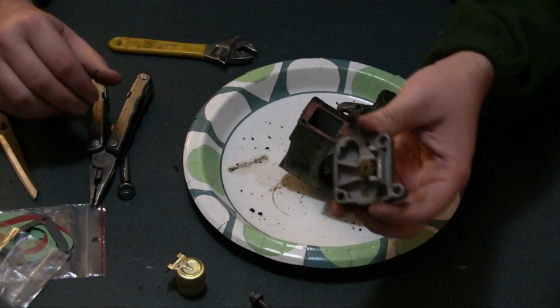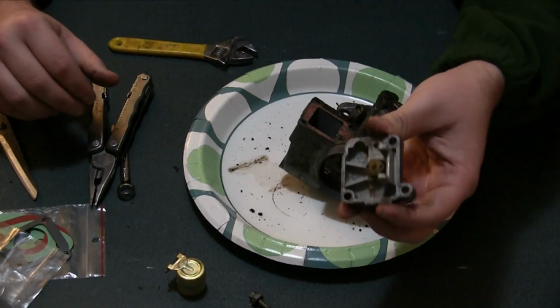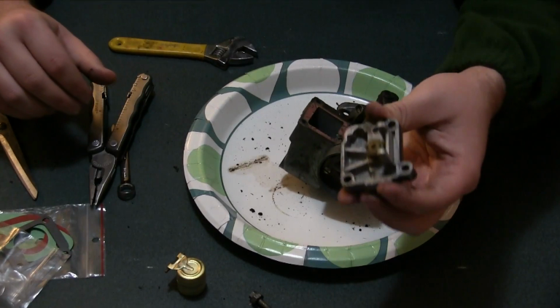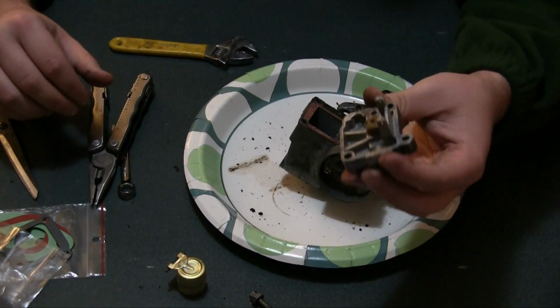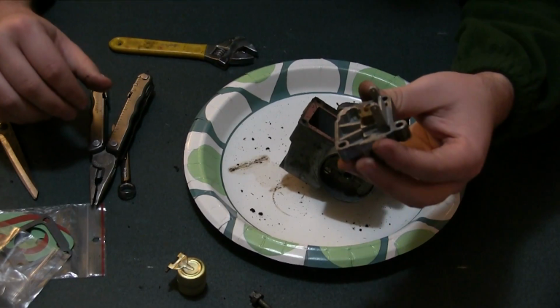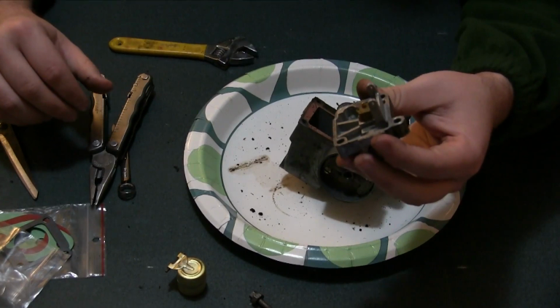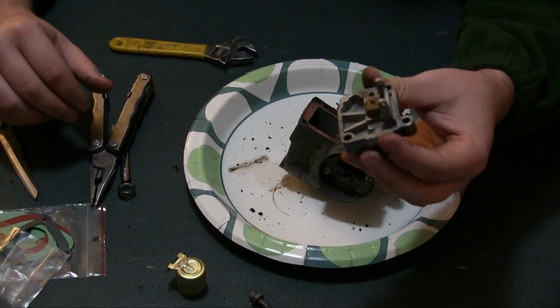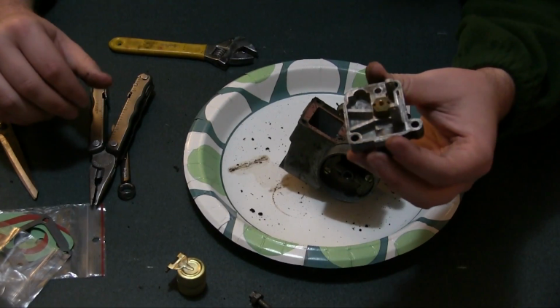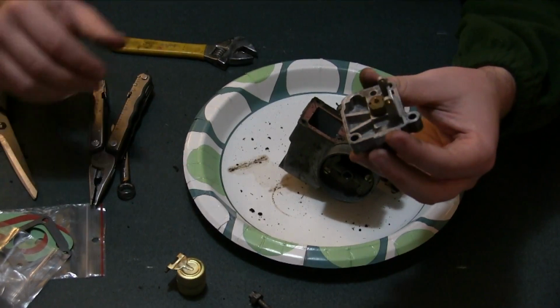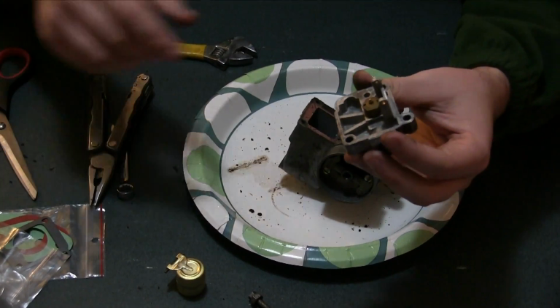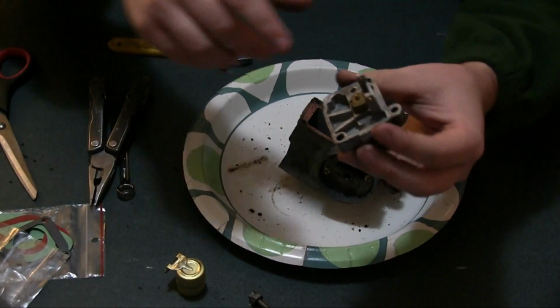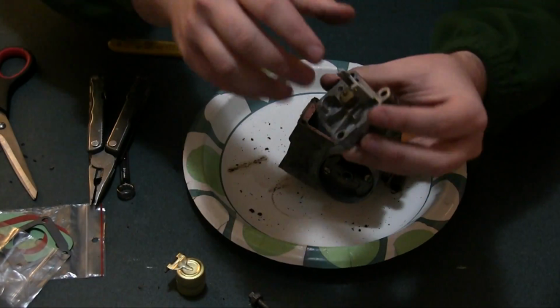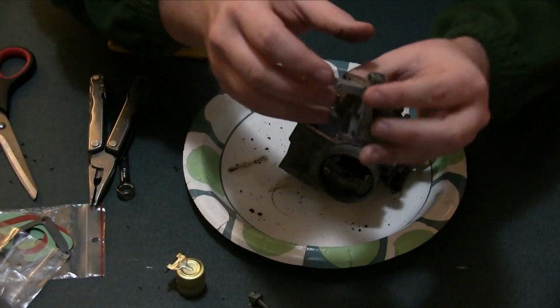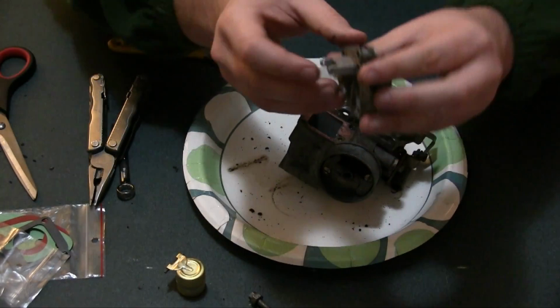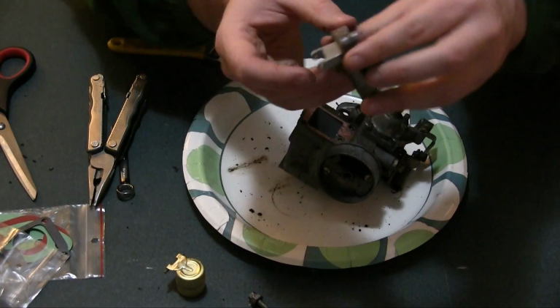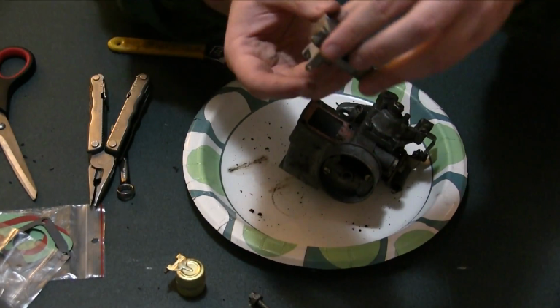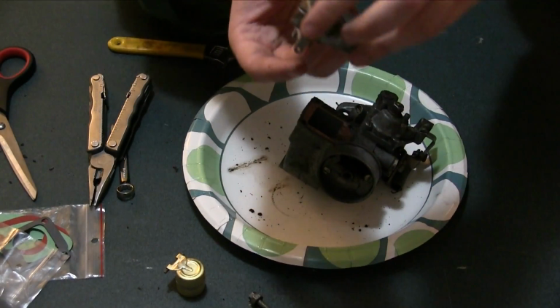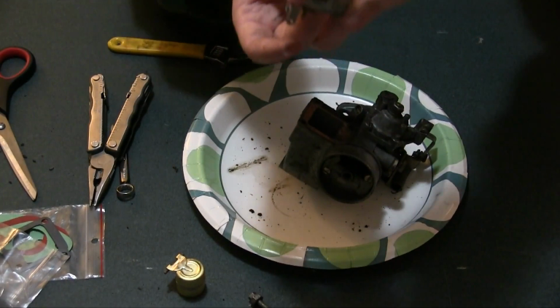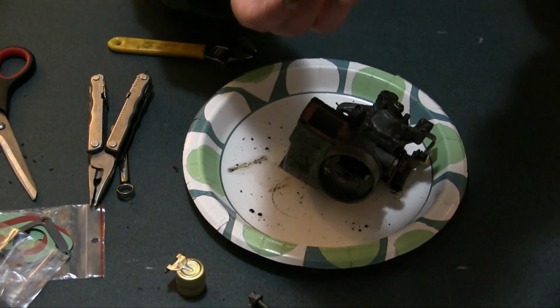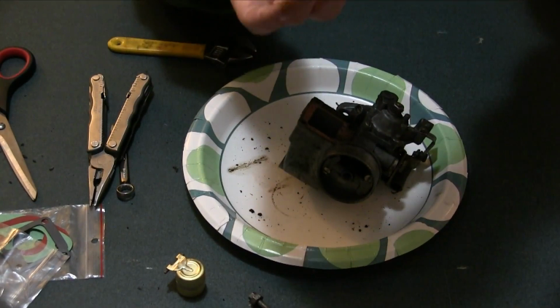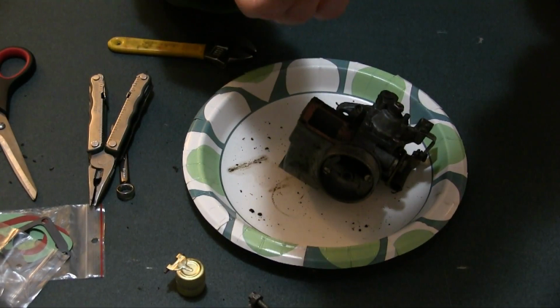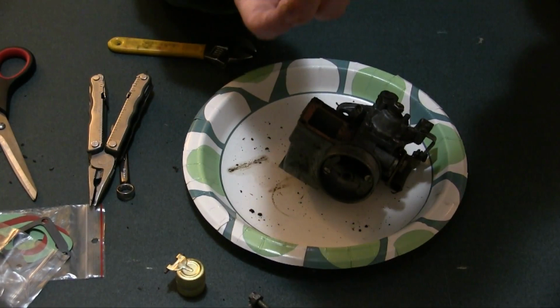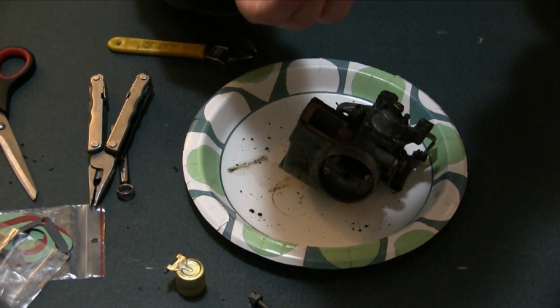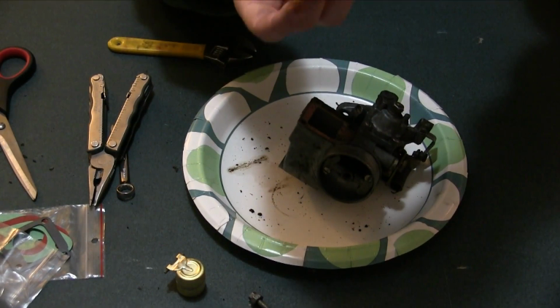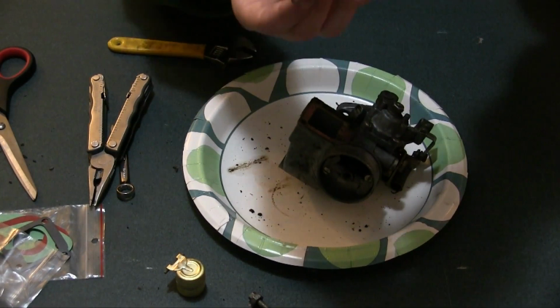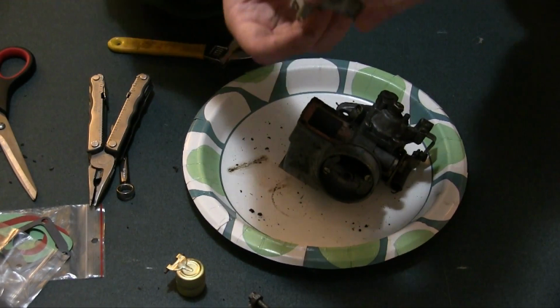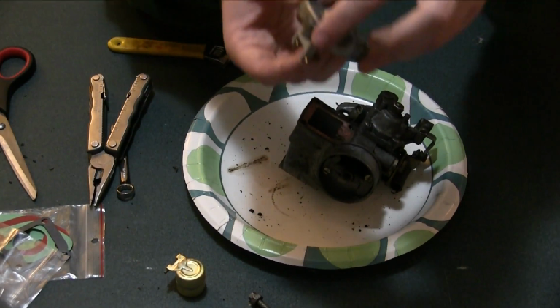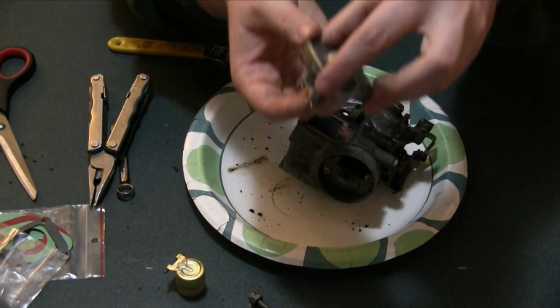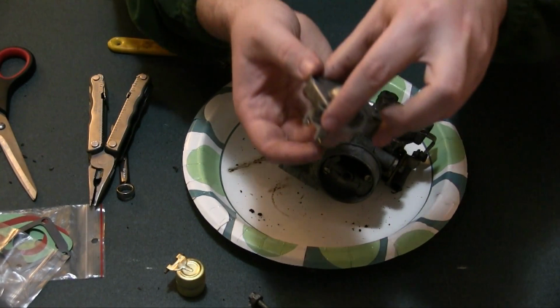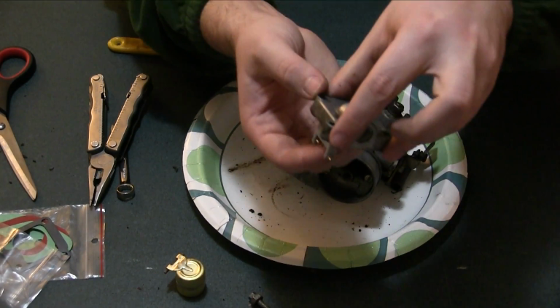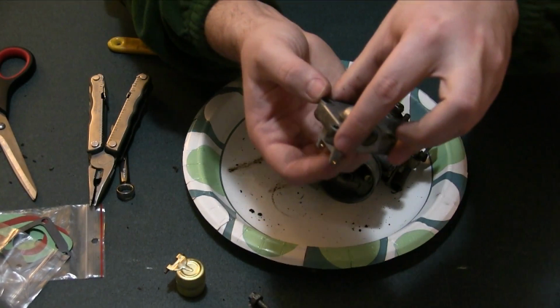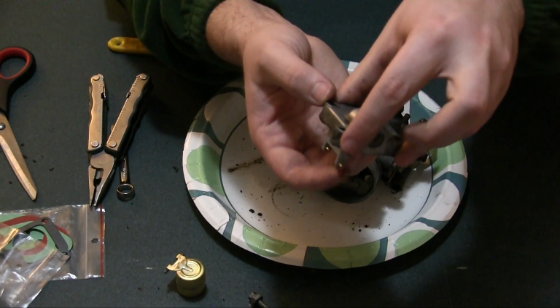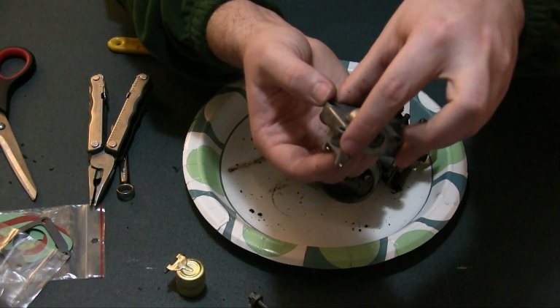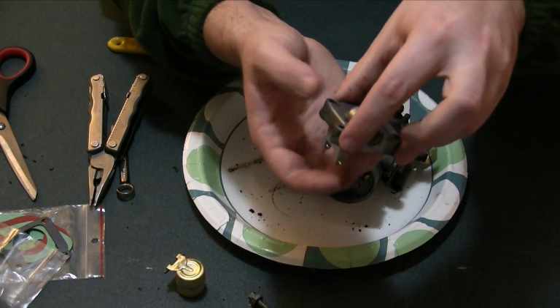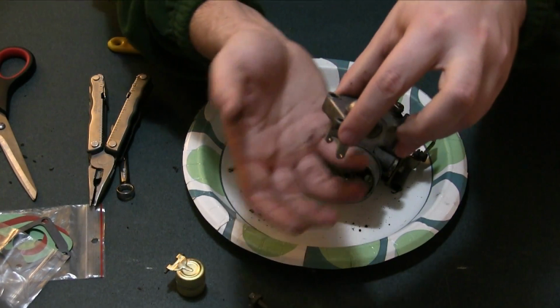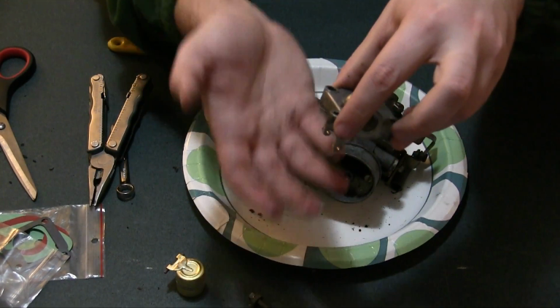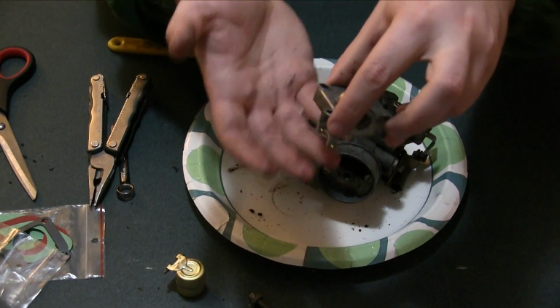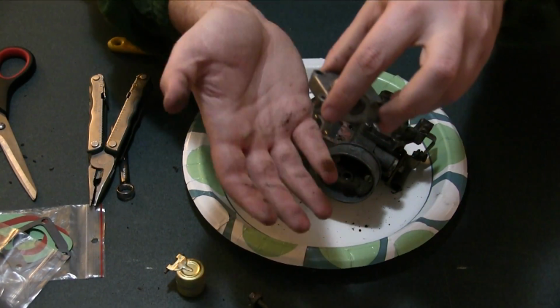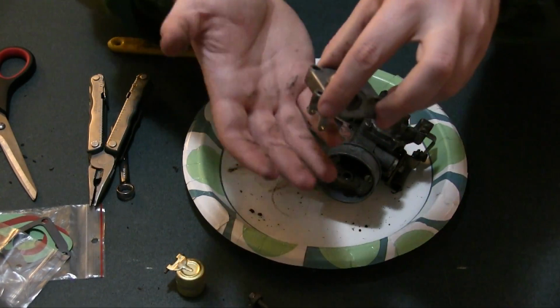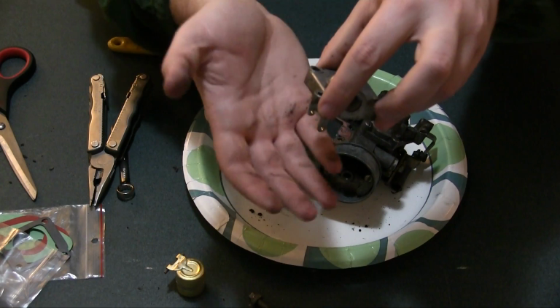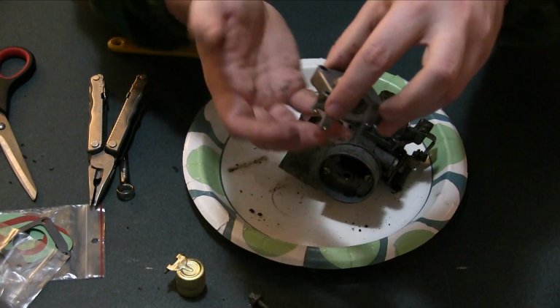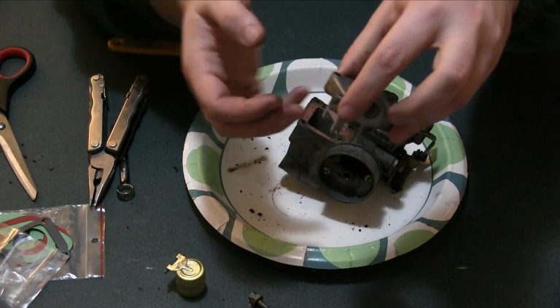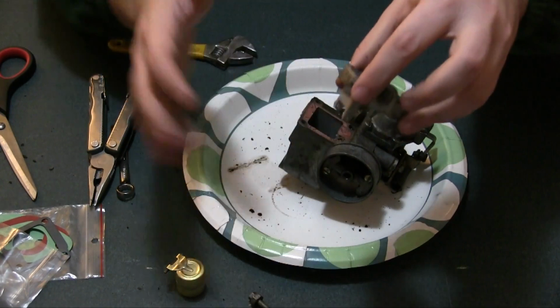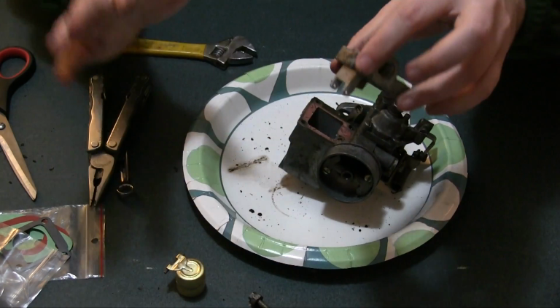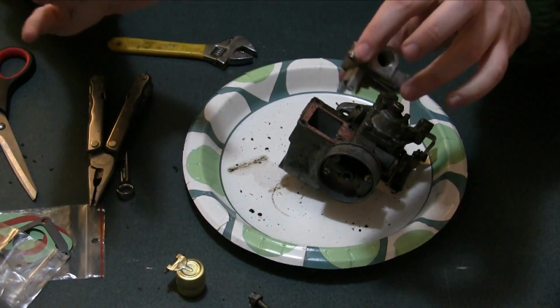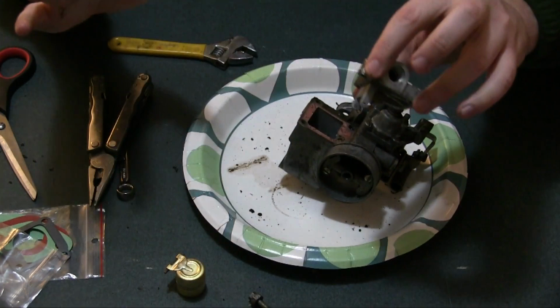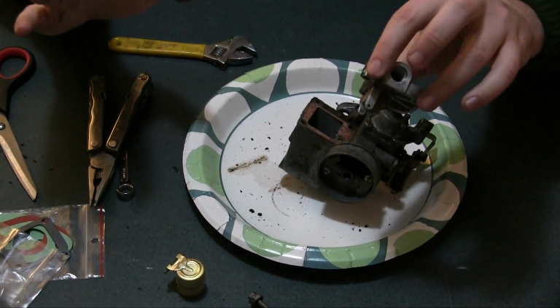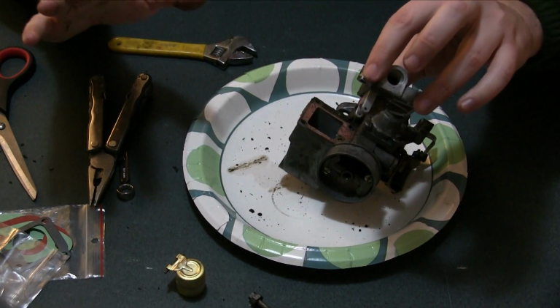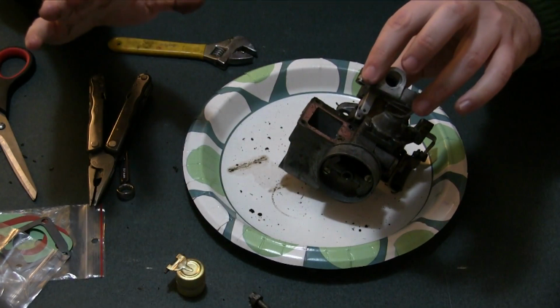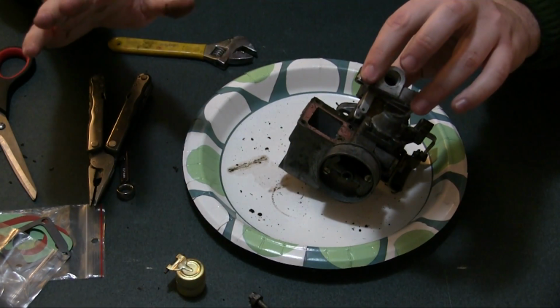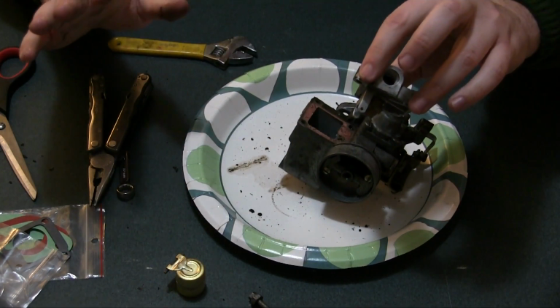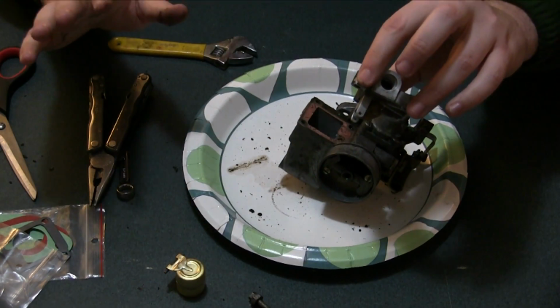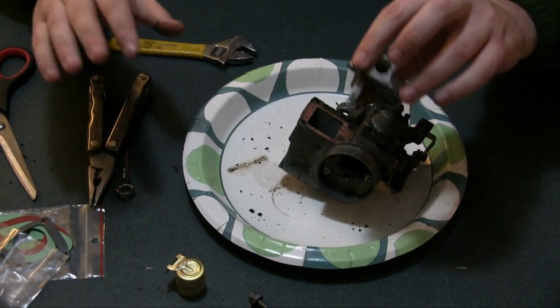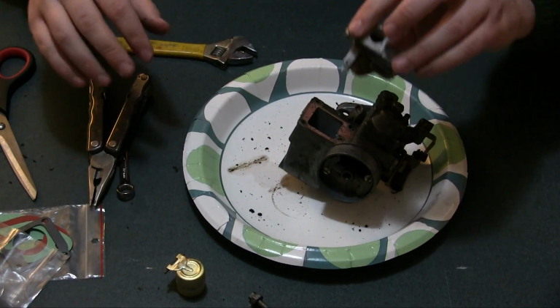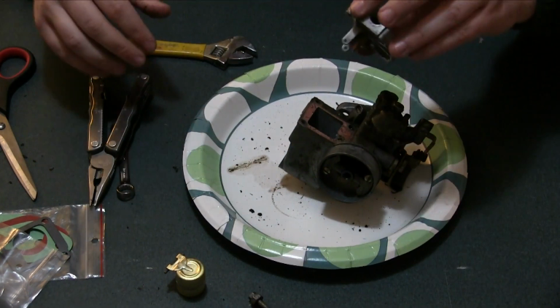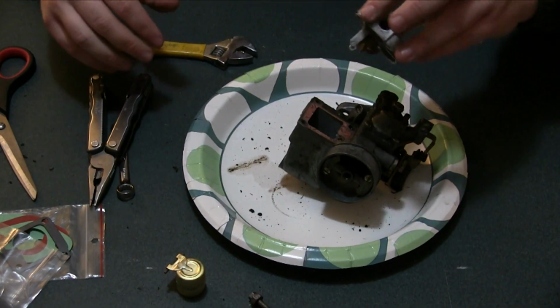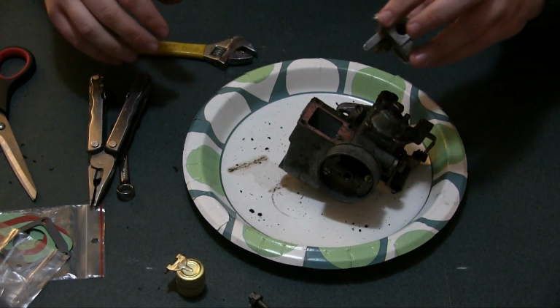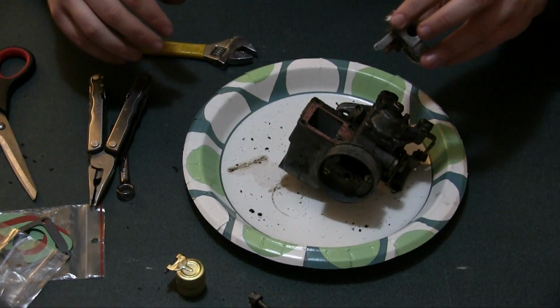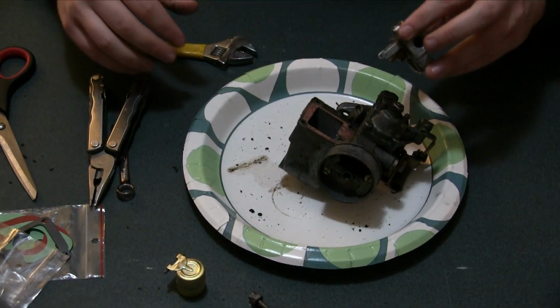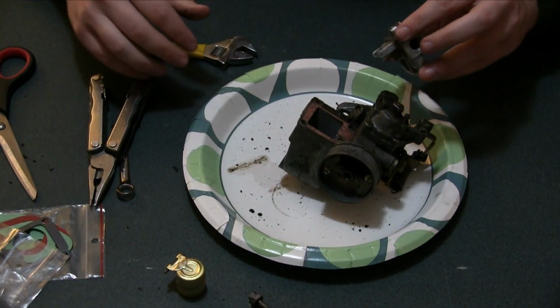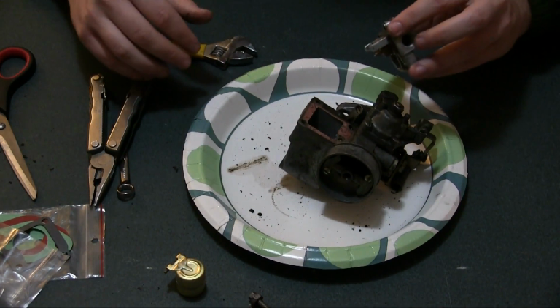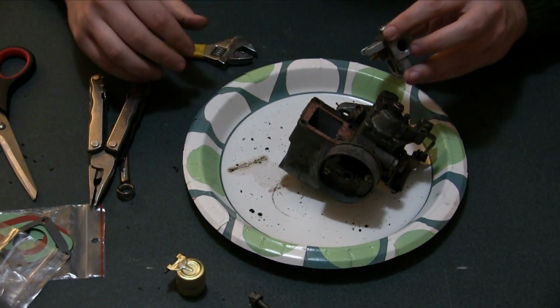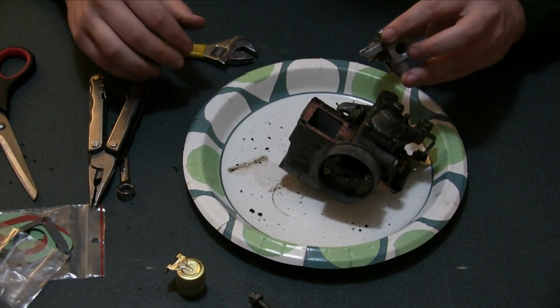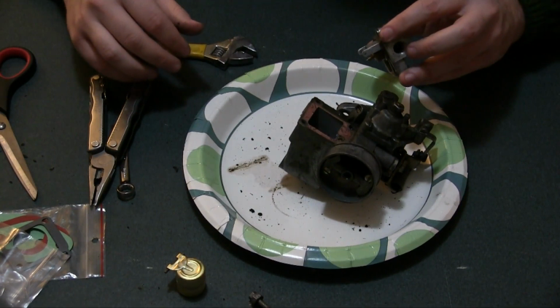Also got to replace the float valve in here. This controls the flow if it gets too full. Hold on — I'm being informative. I've got to stop that.